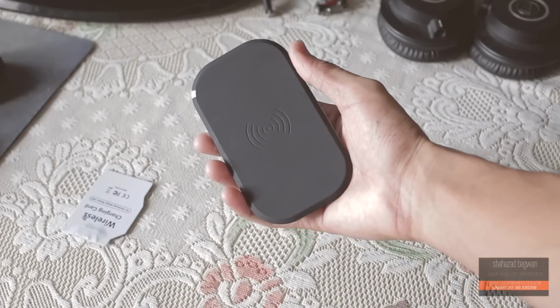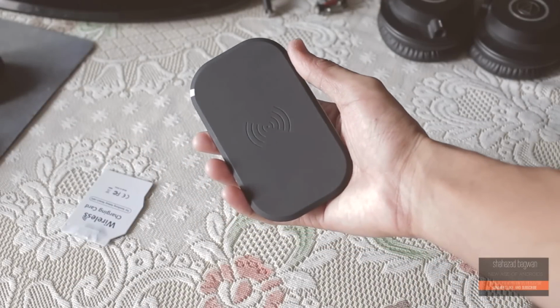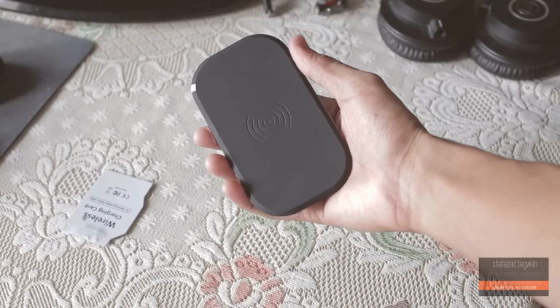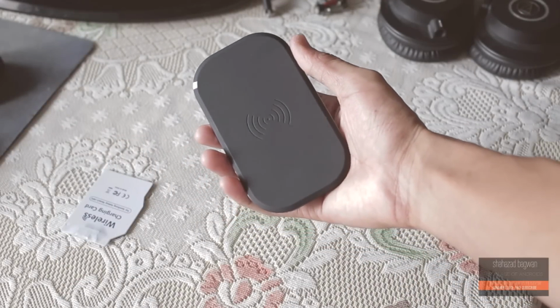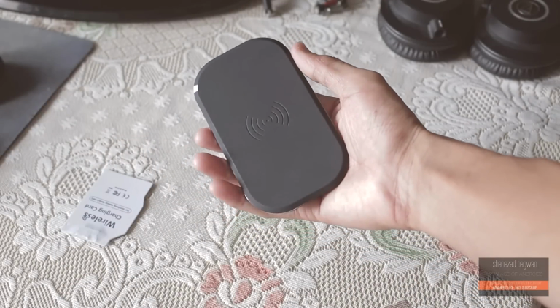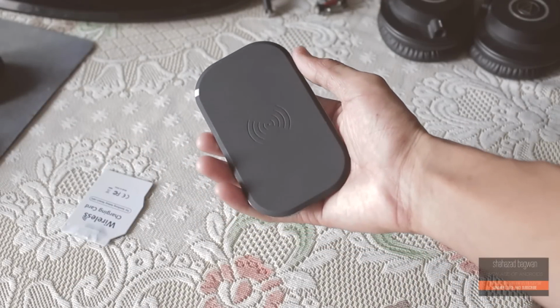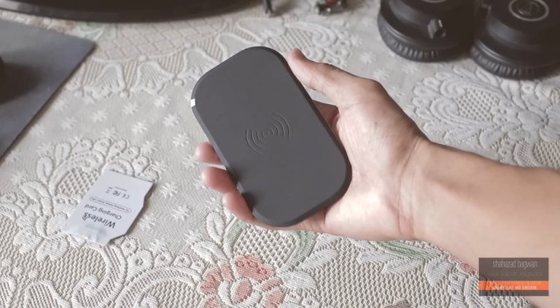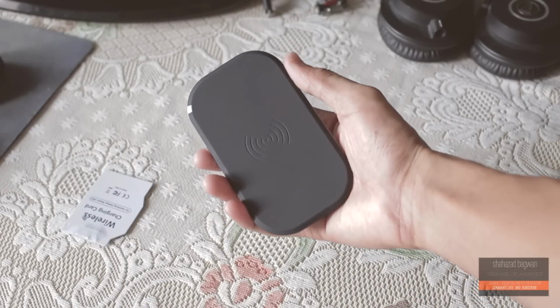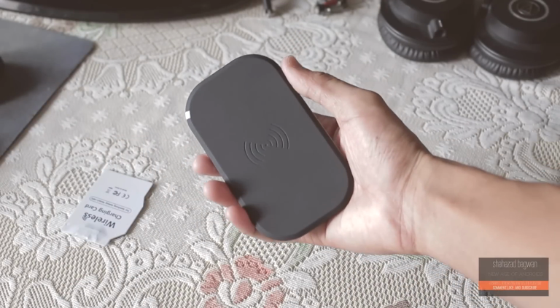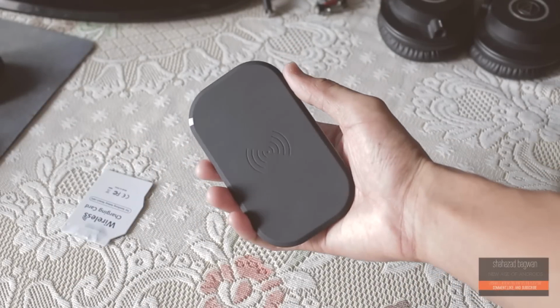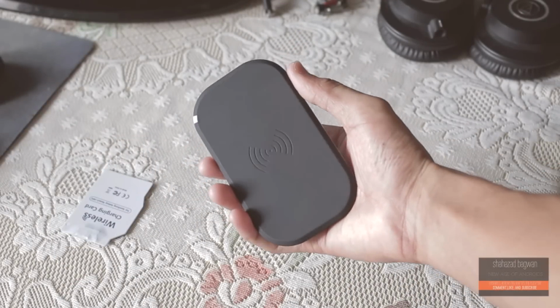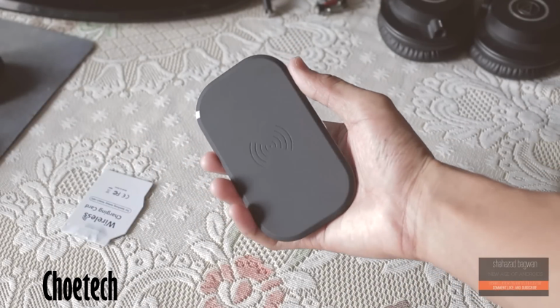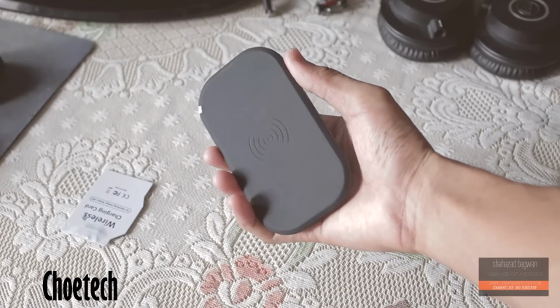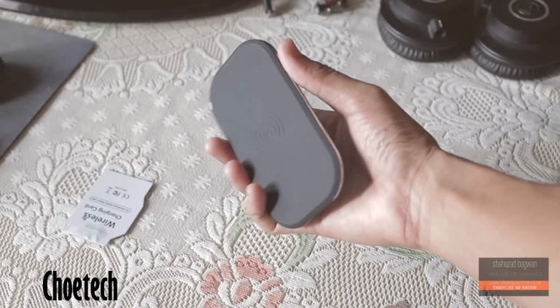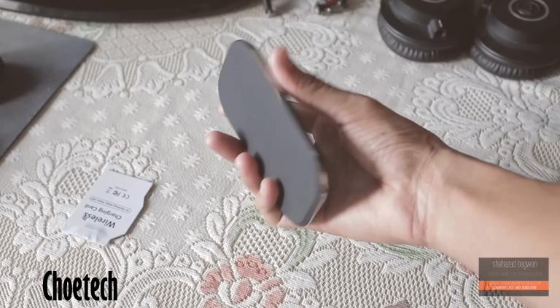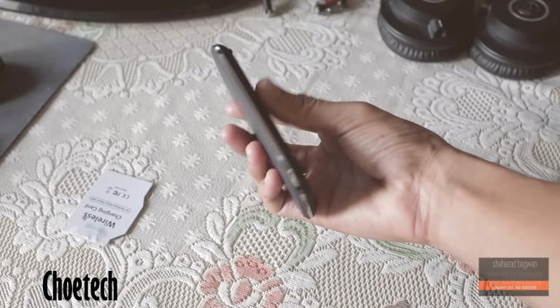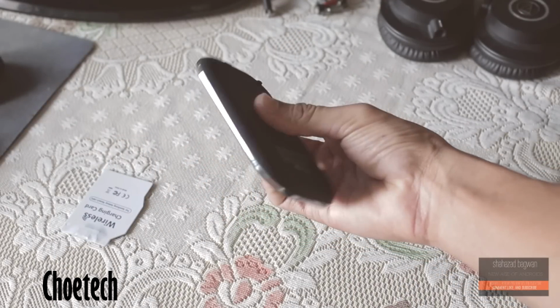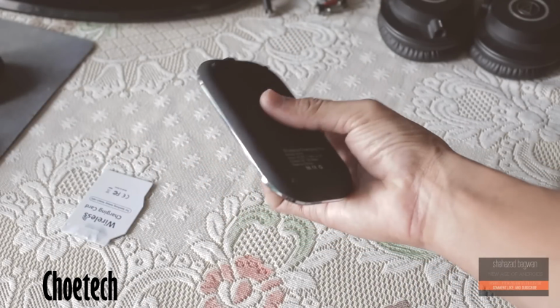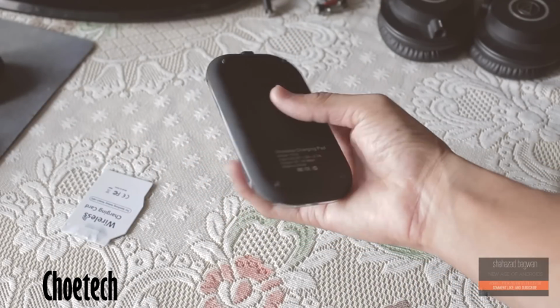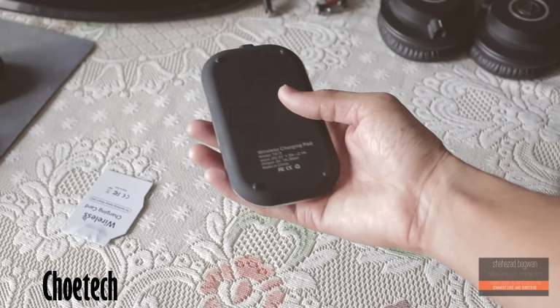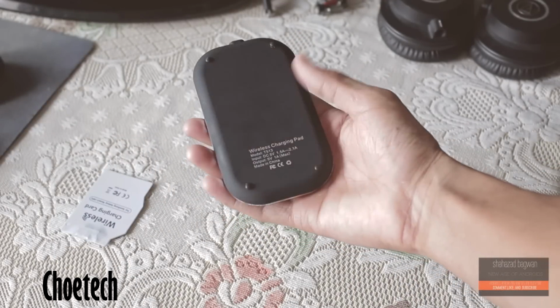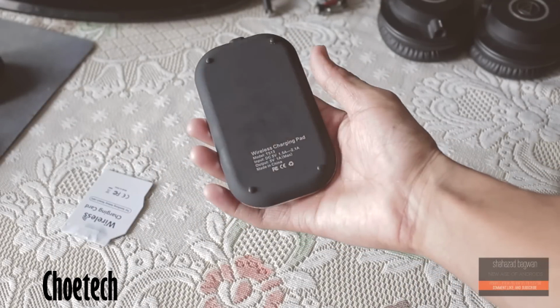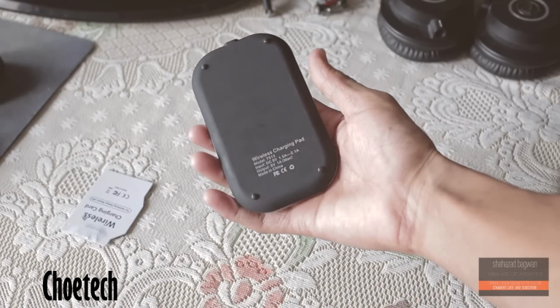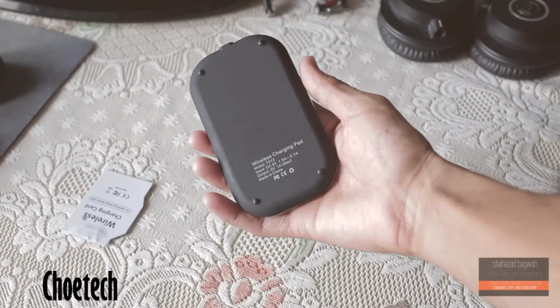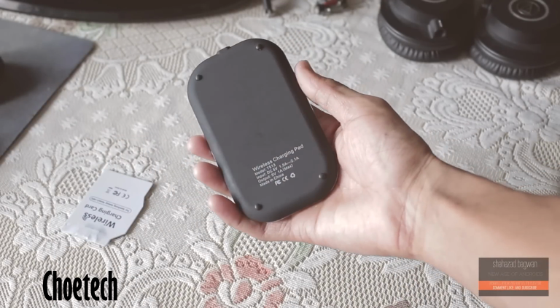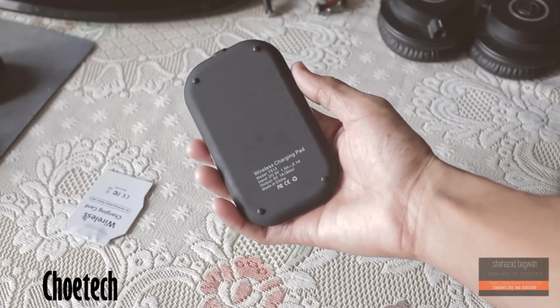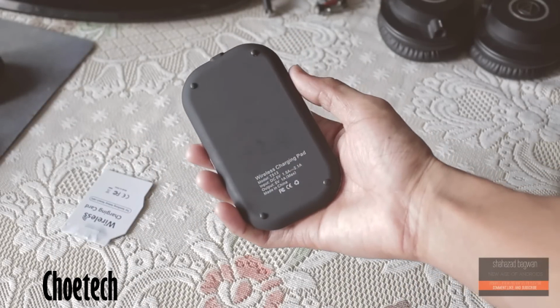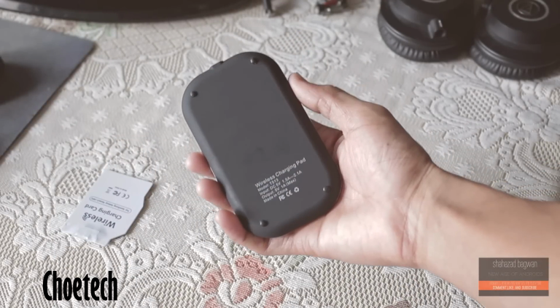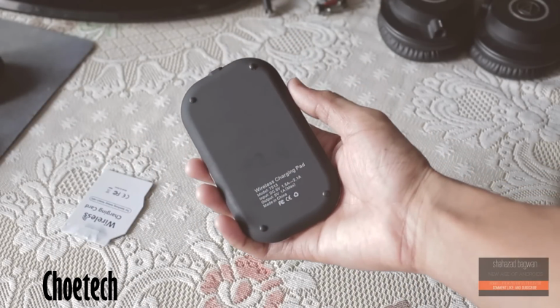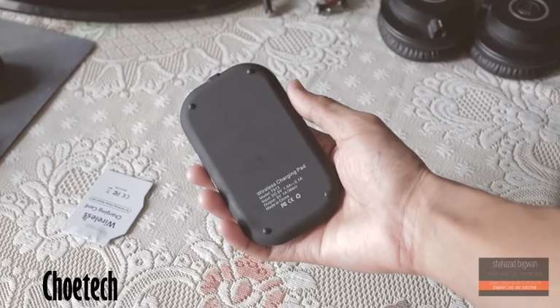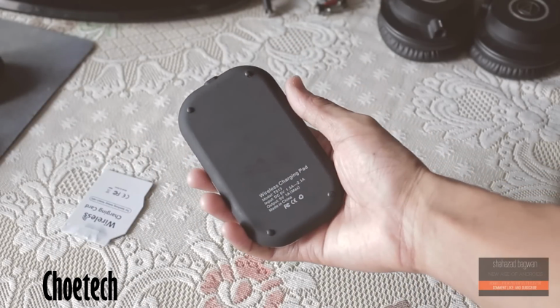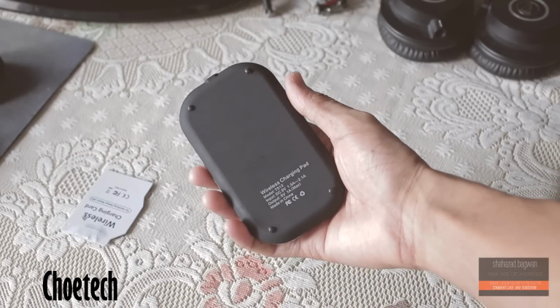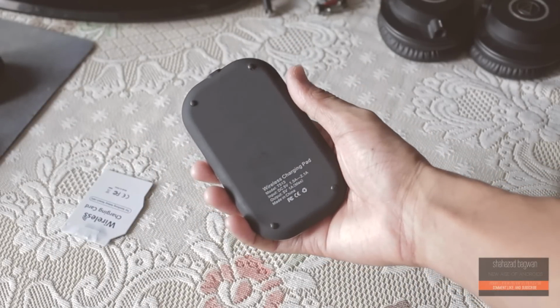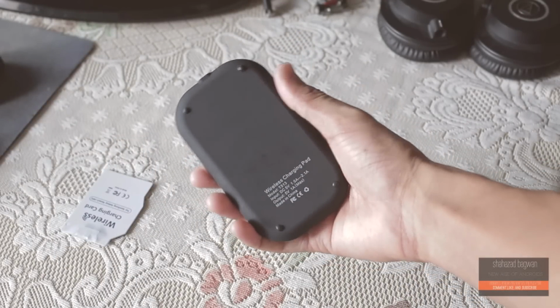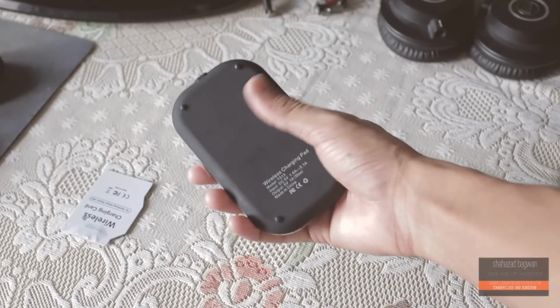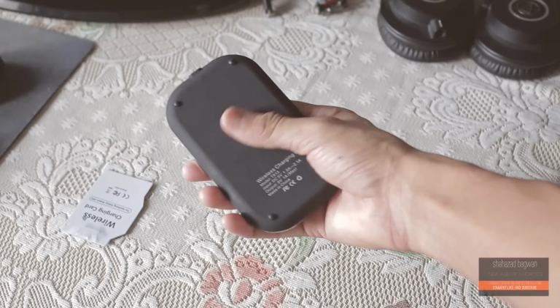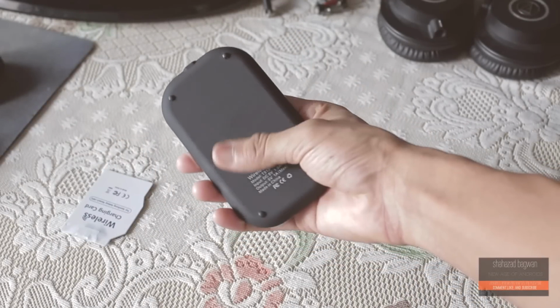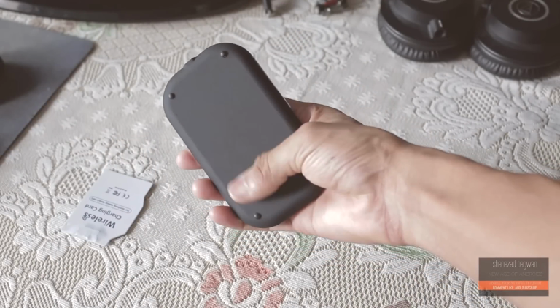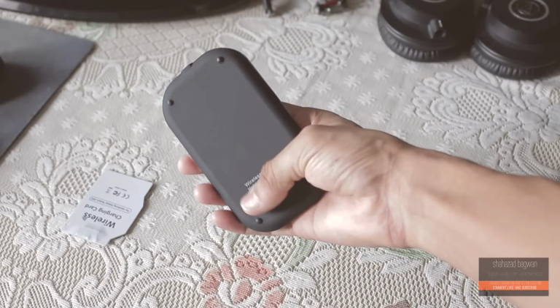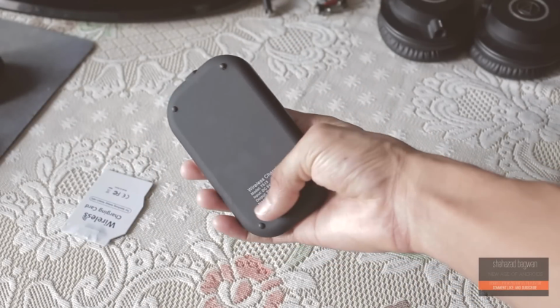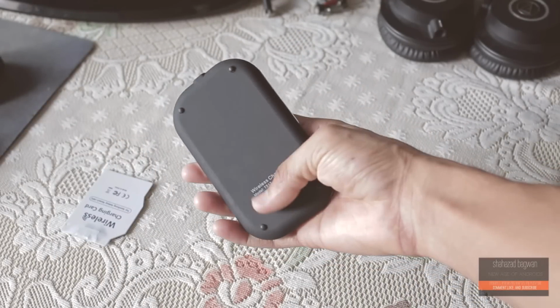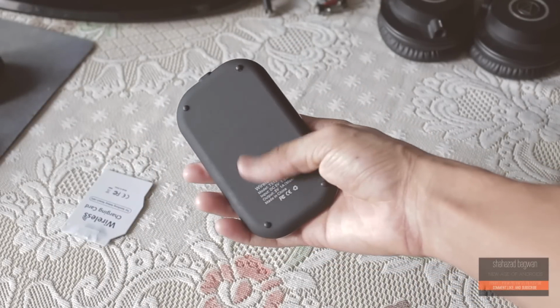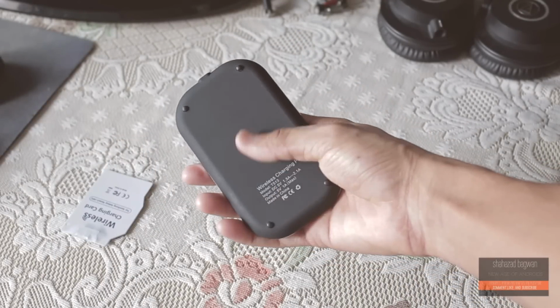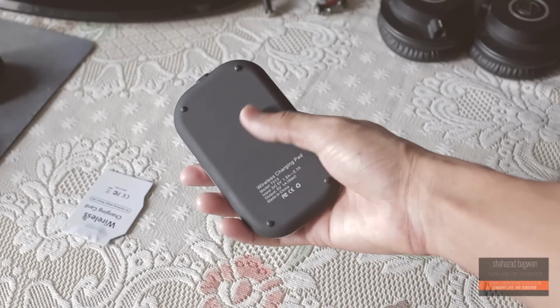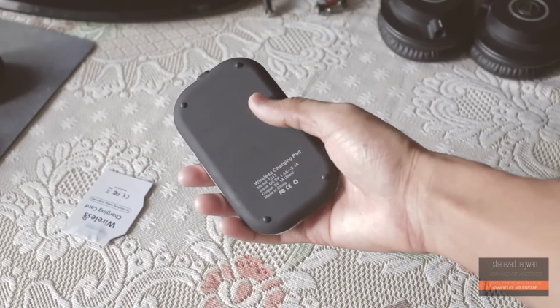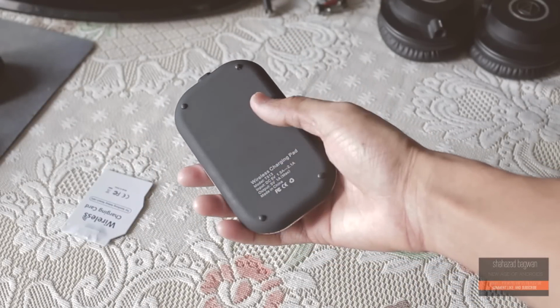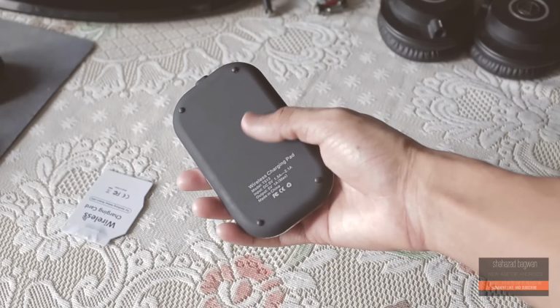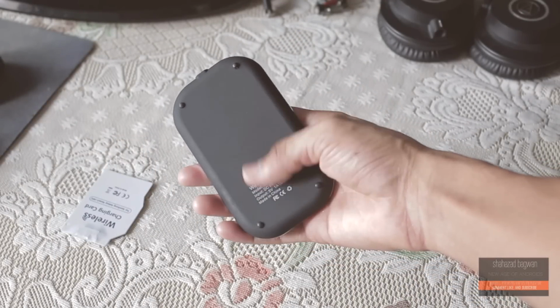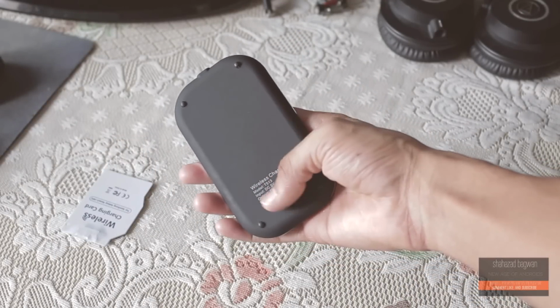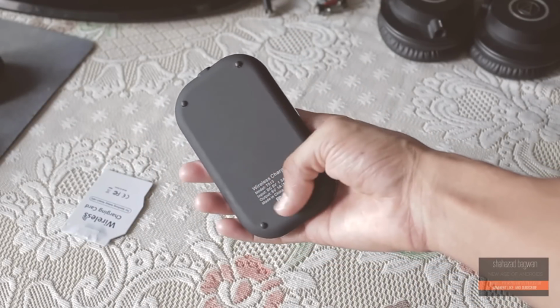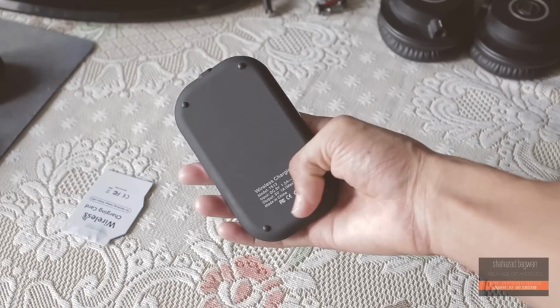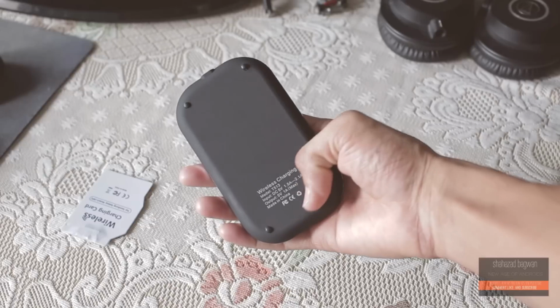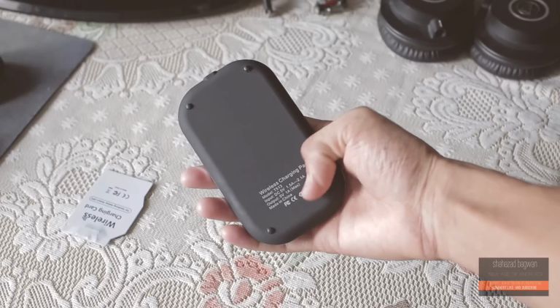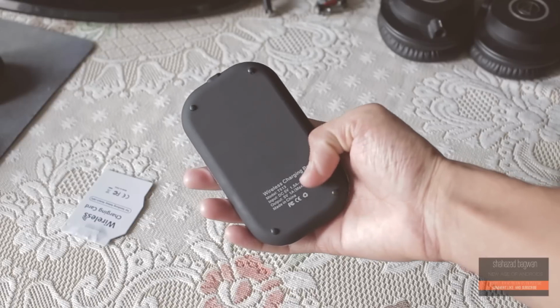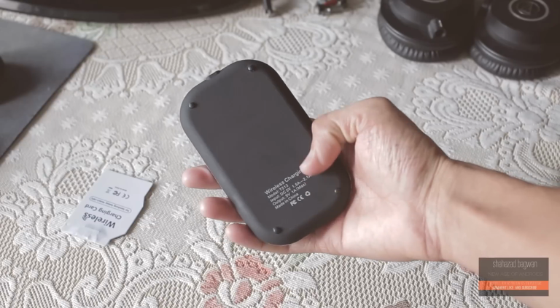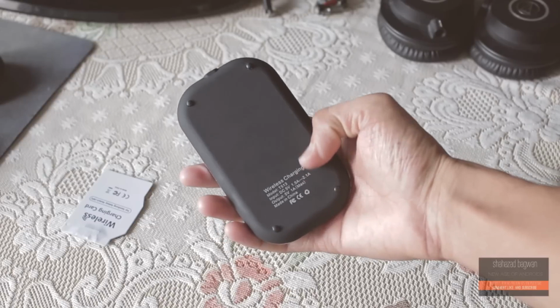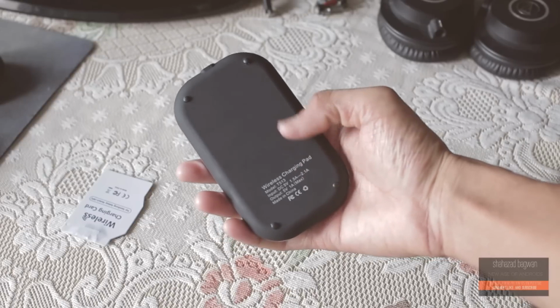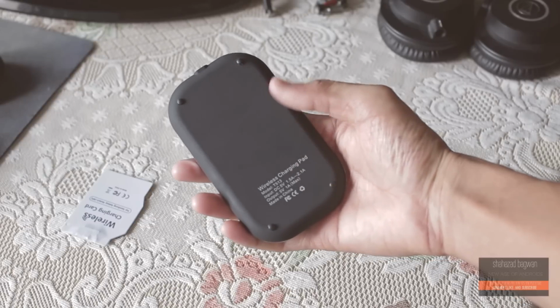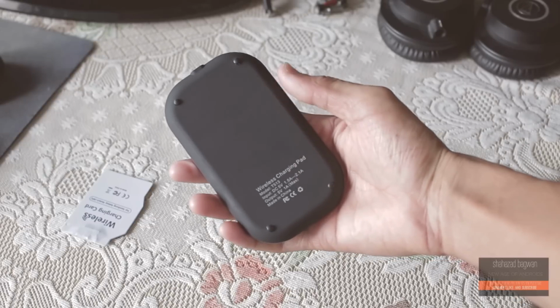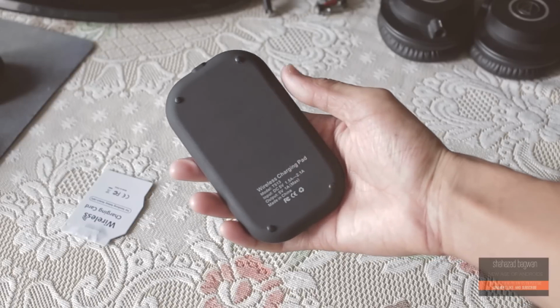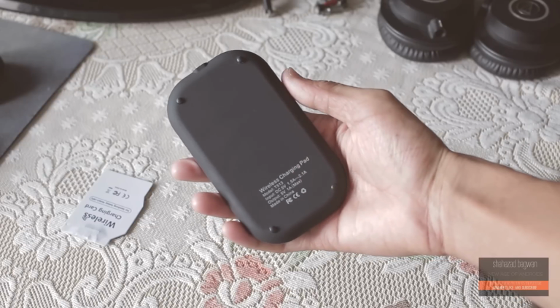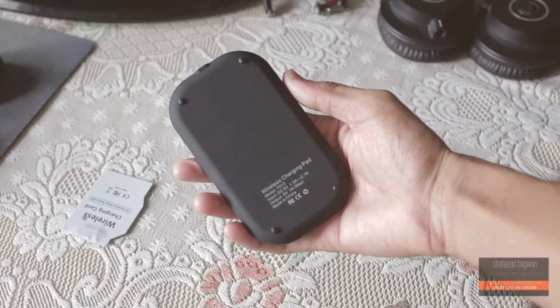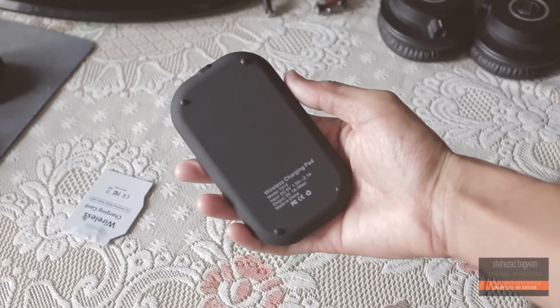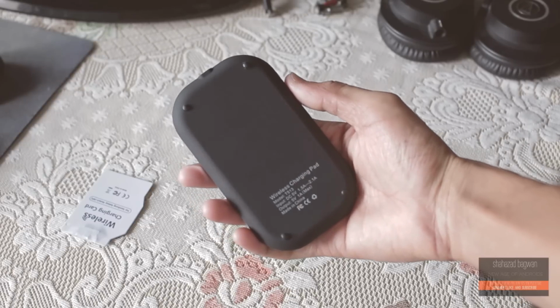This product comes from a company called Choetech, and I'll leave the product's Amazon link as well as their official website link in the description.